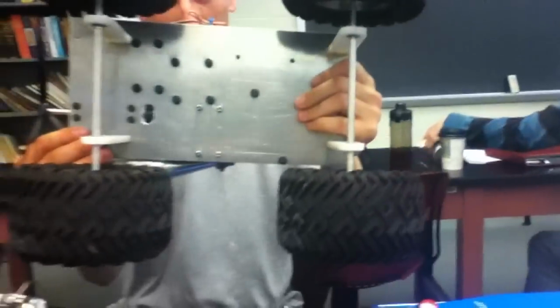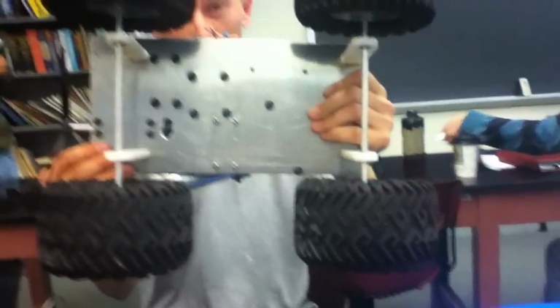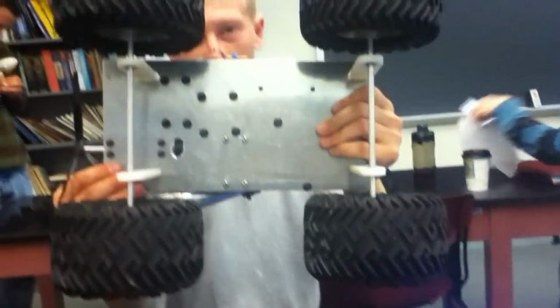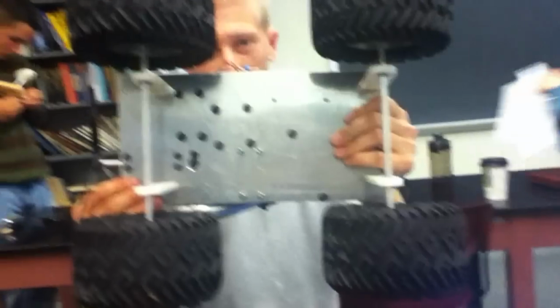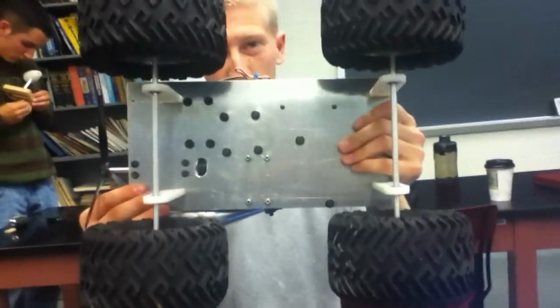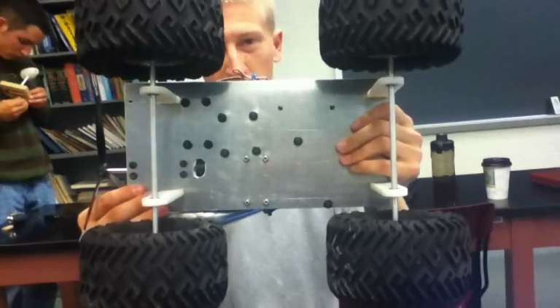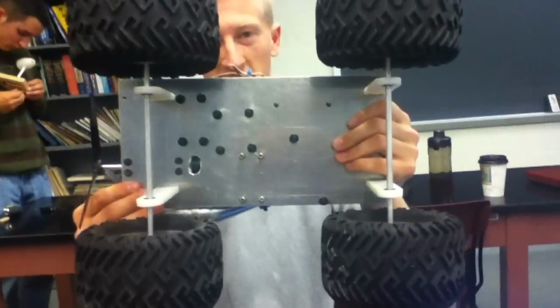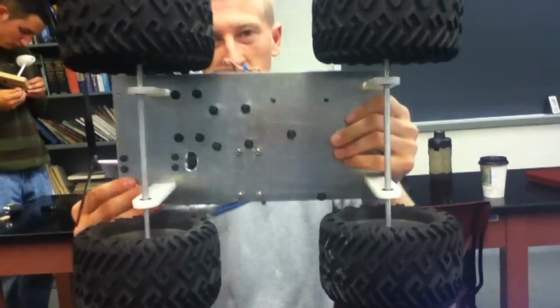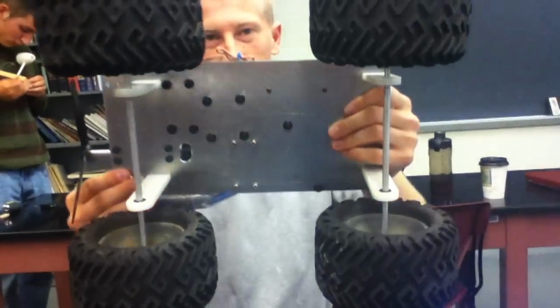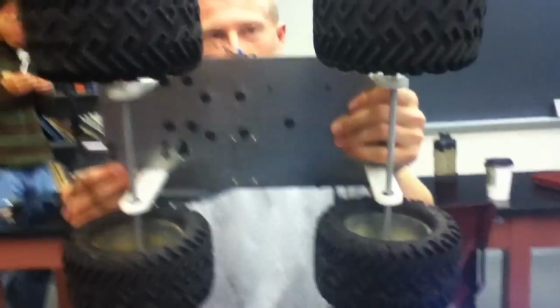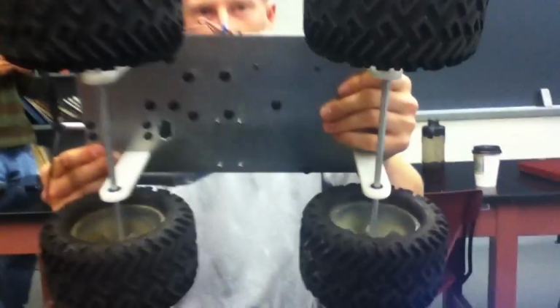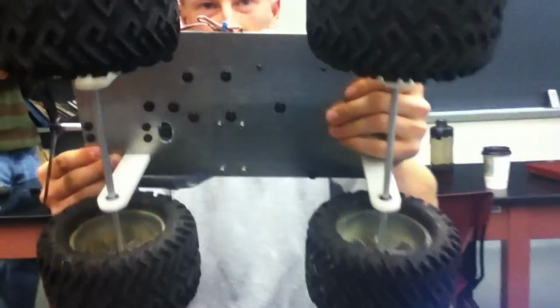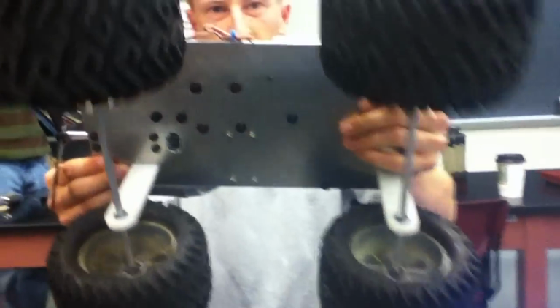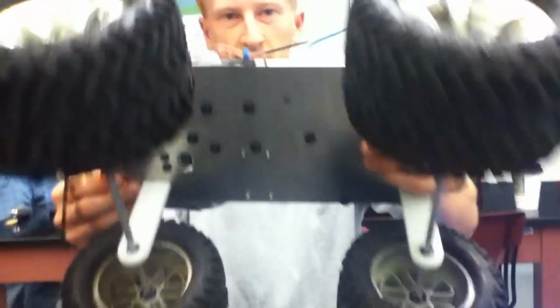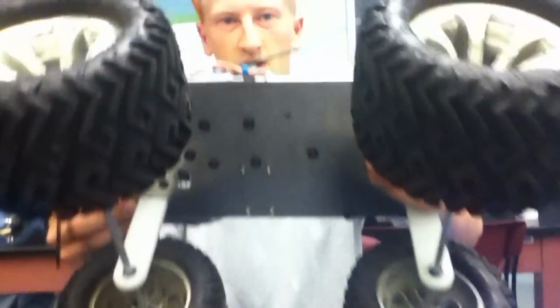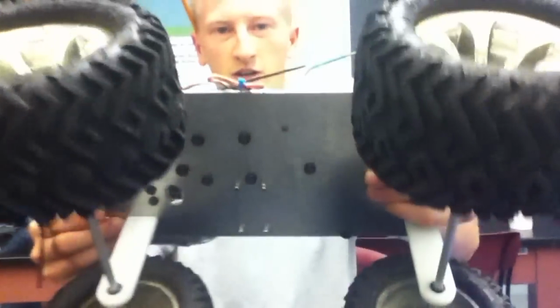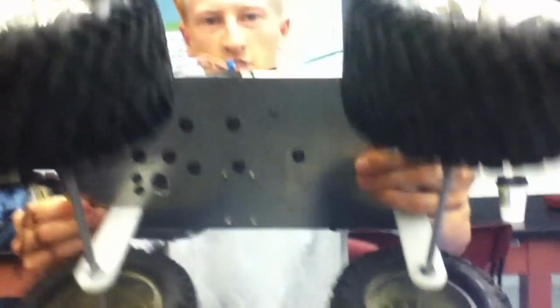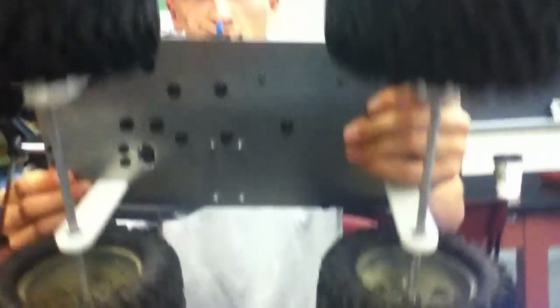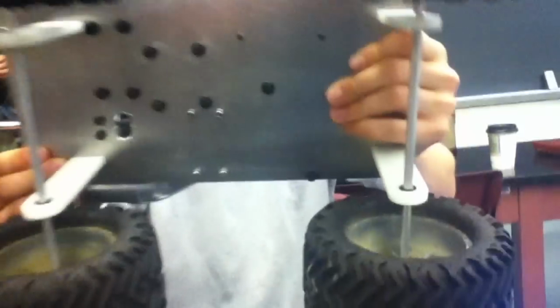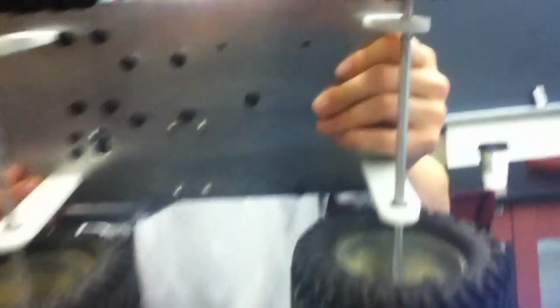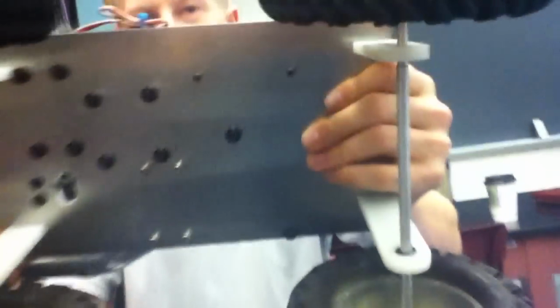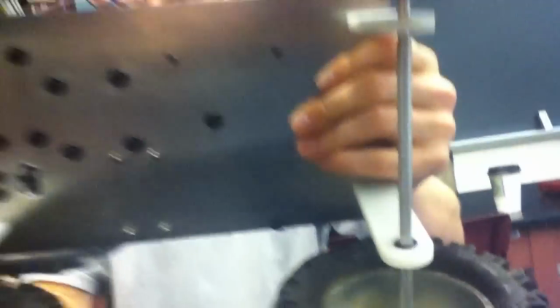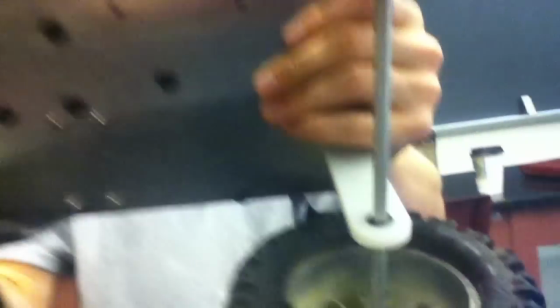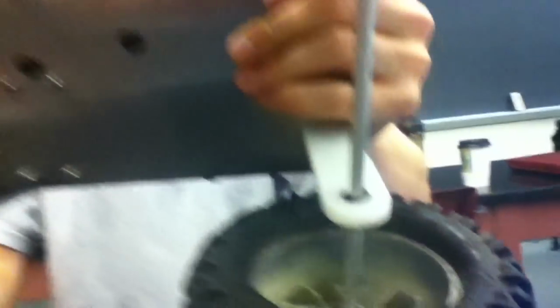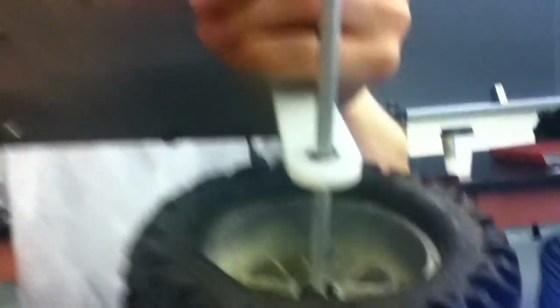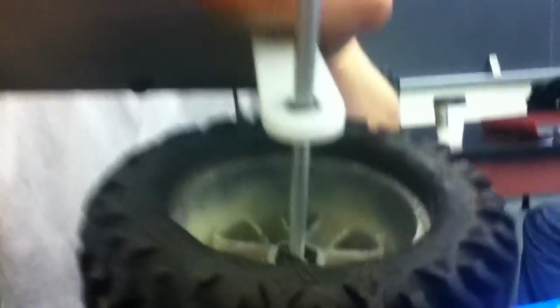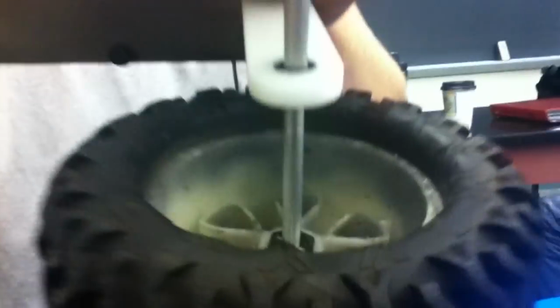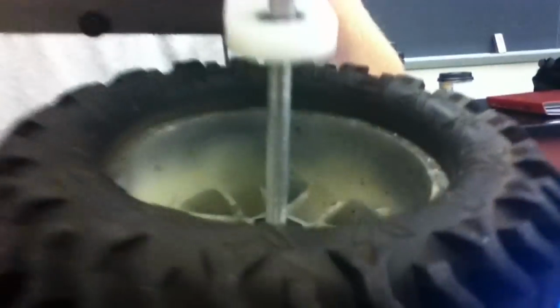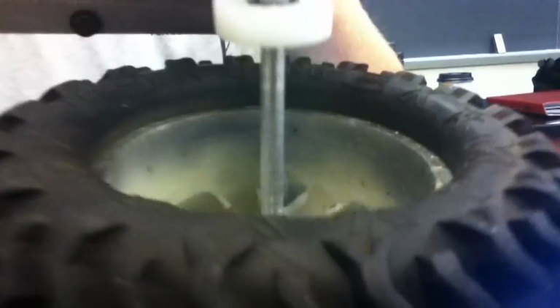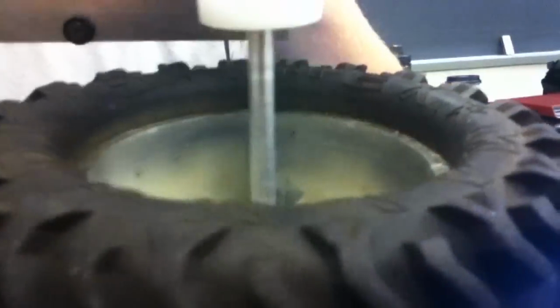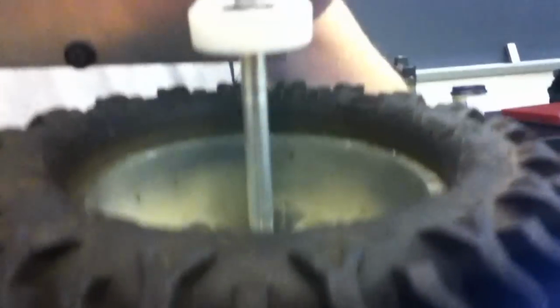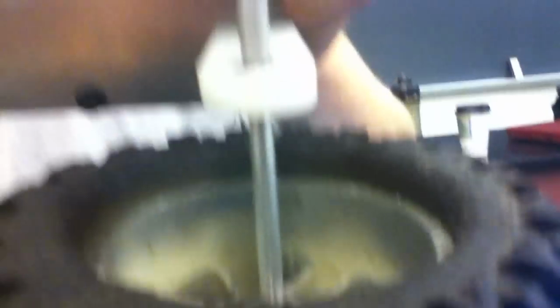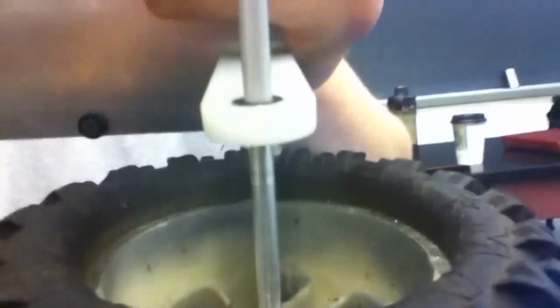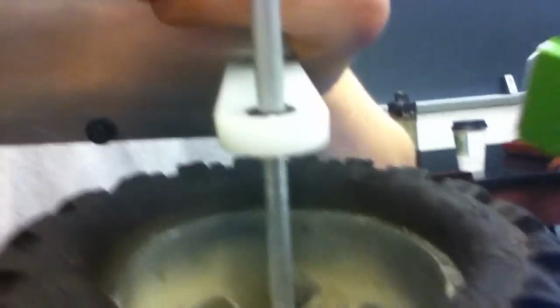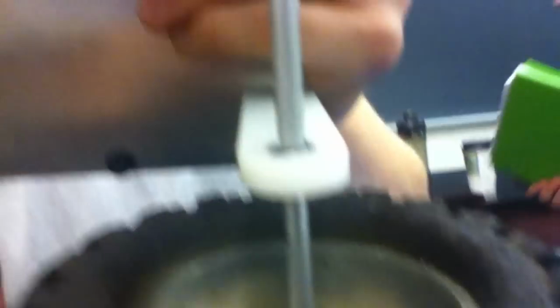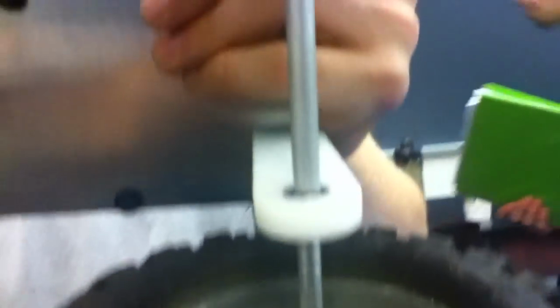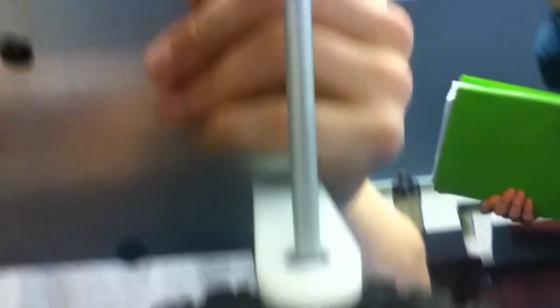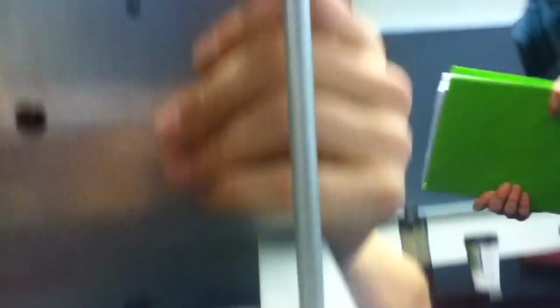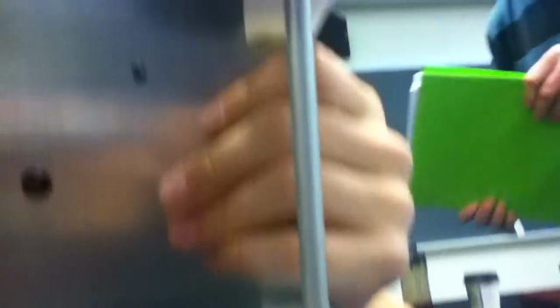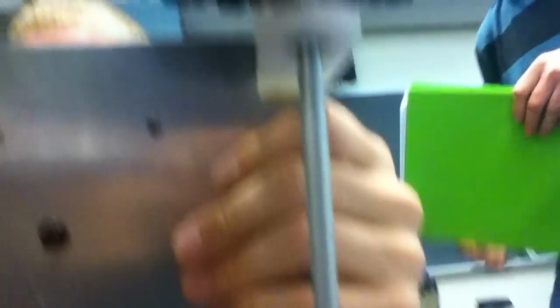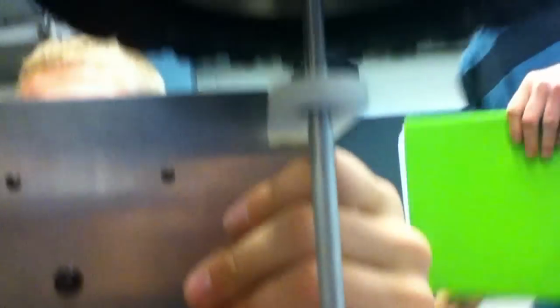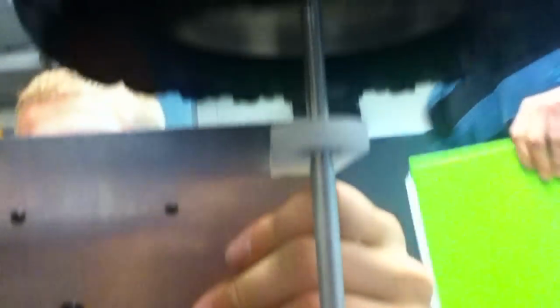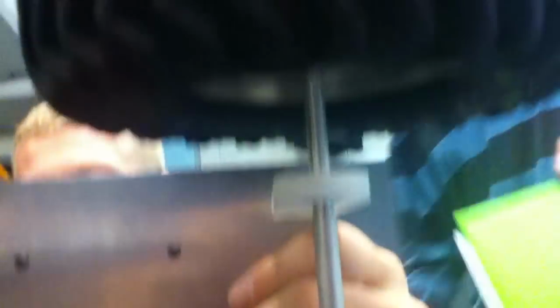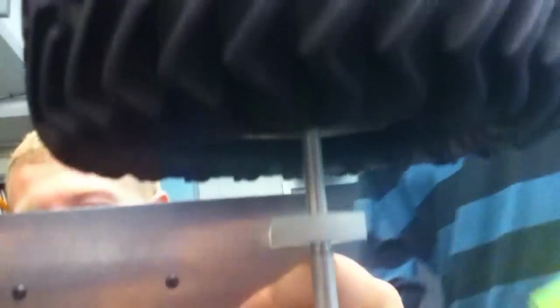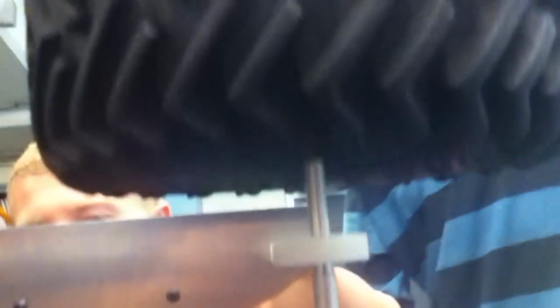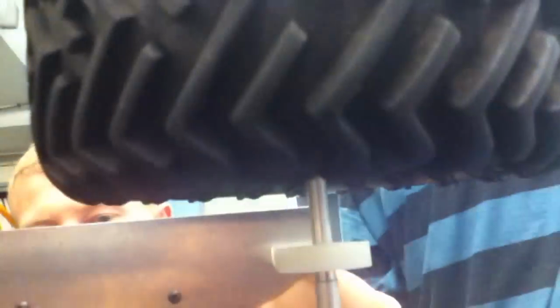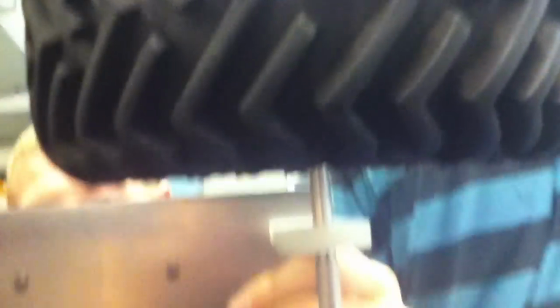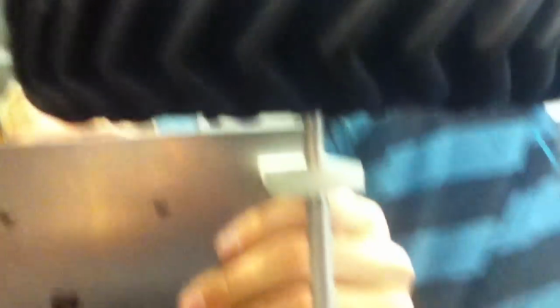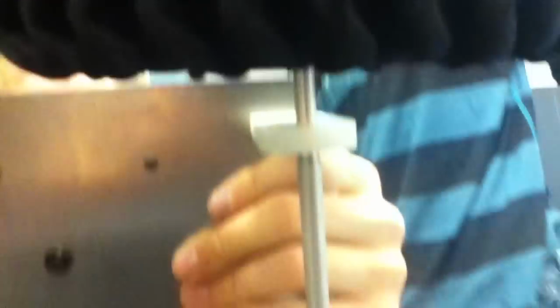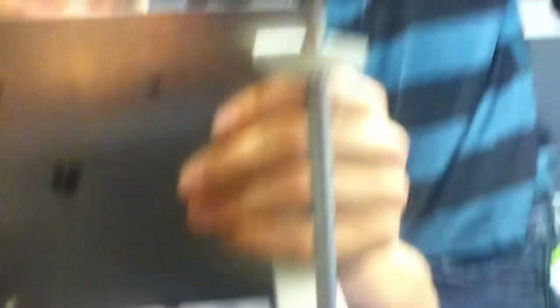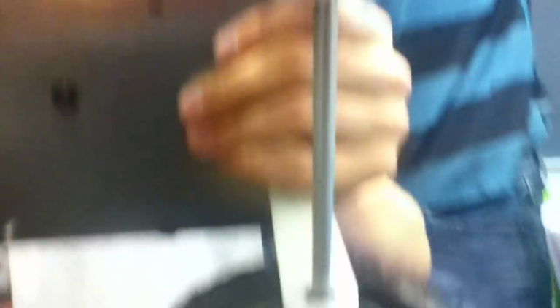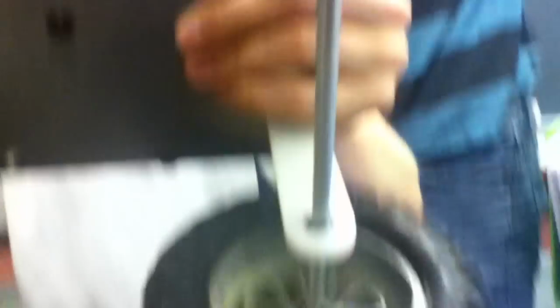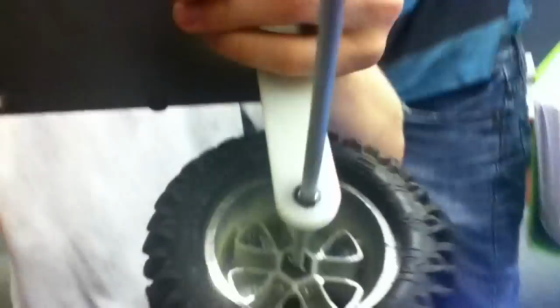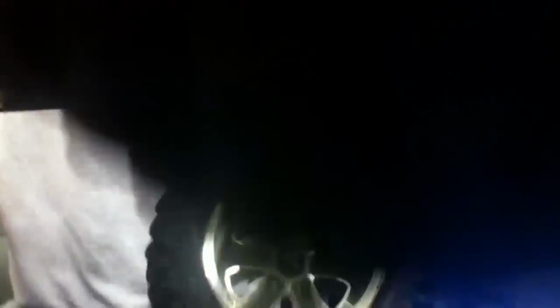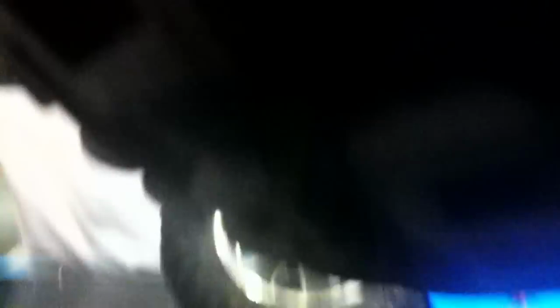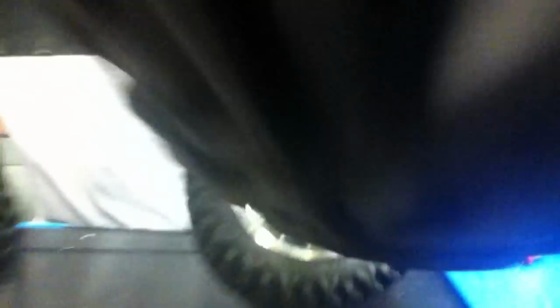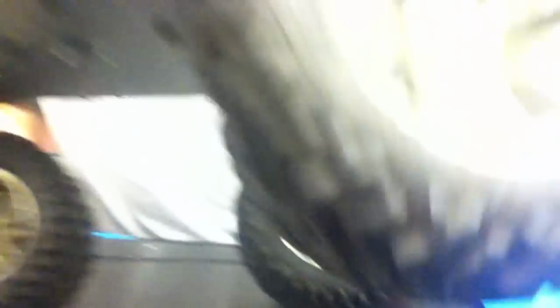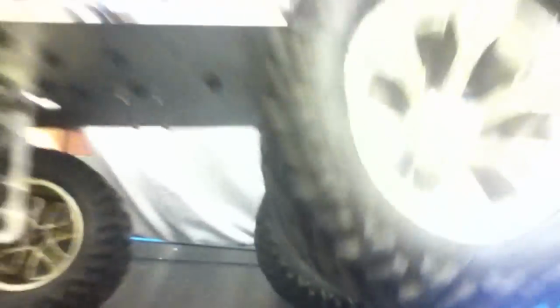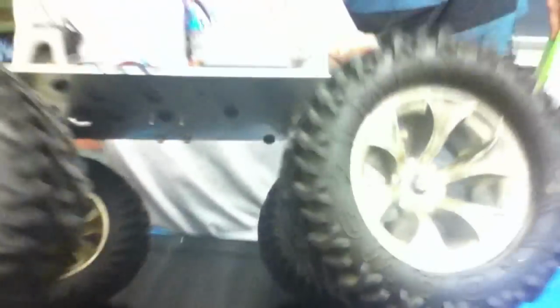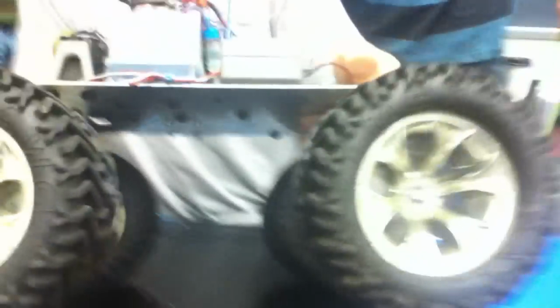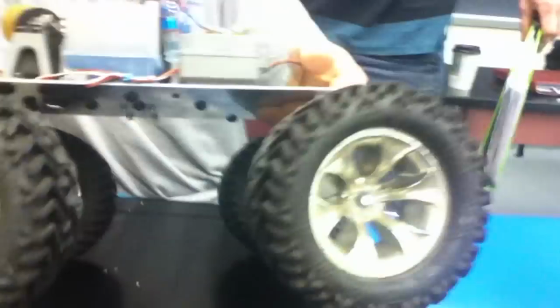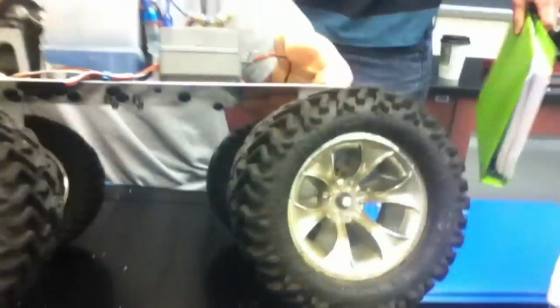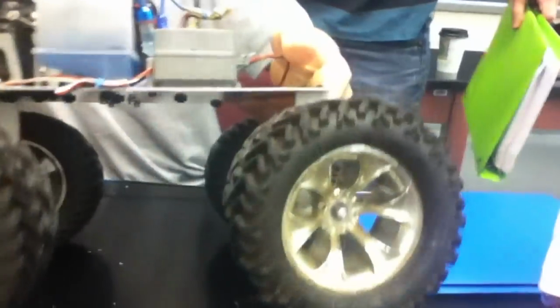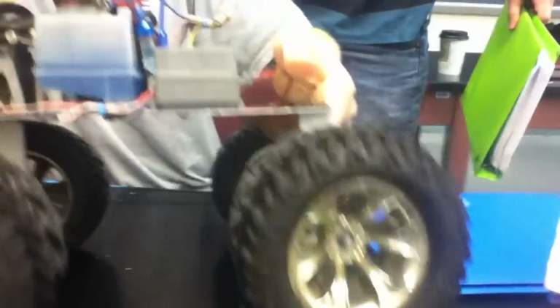Keep in mind the axles are made of aluminum. We made those on the lathe — aluminum rod.